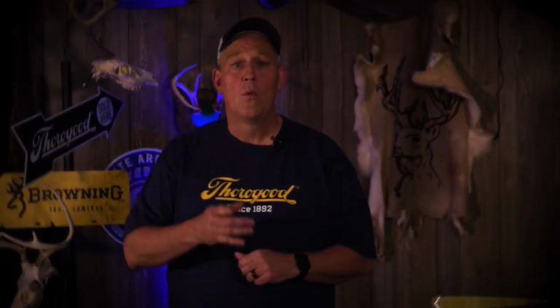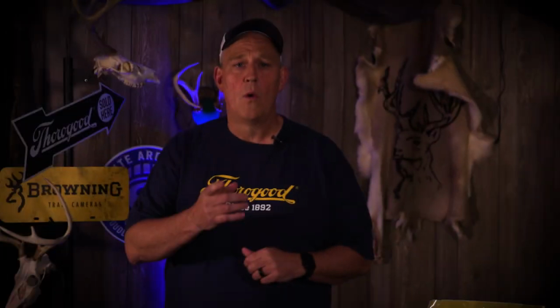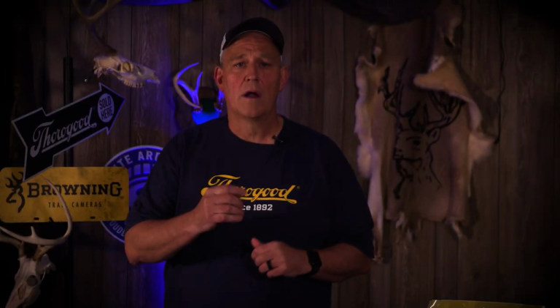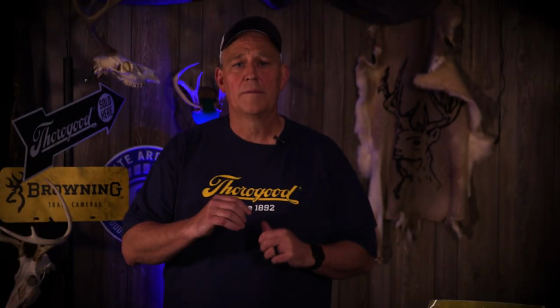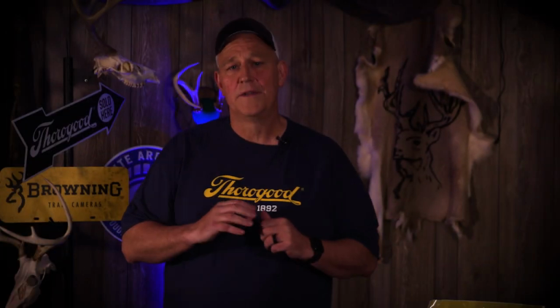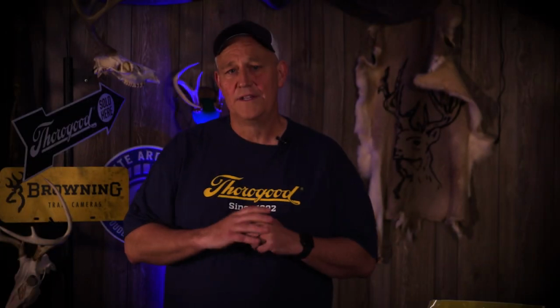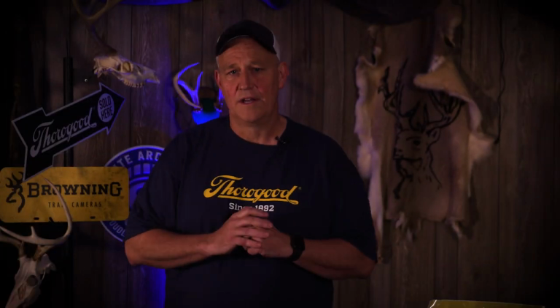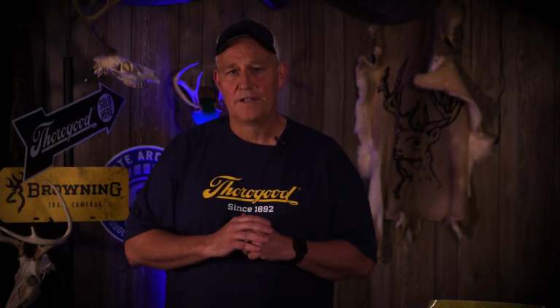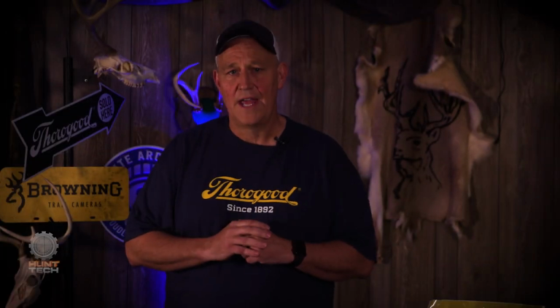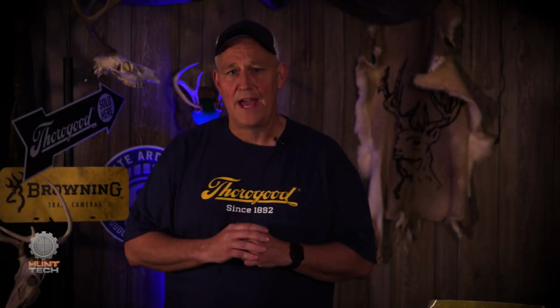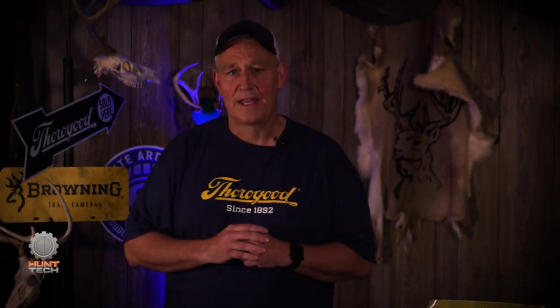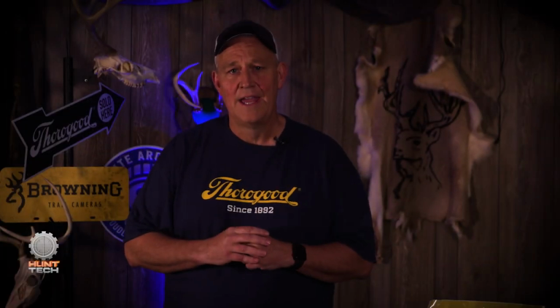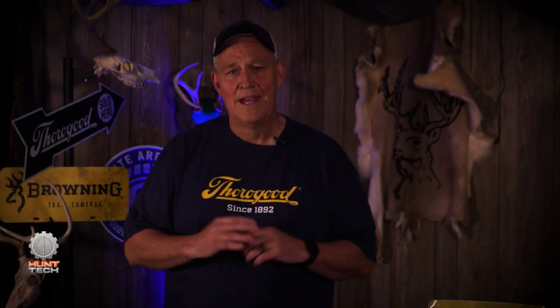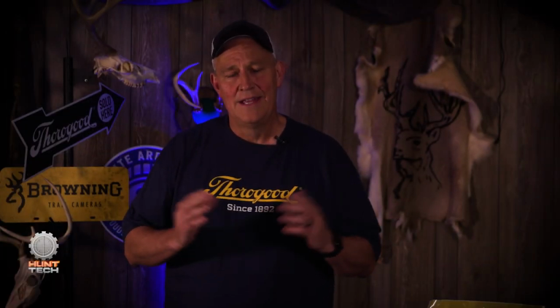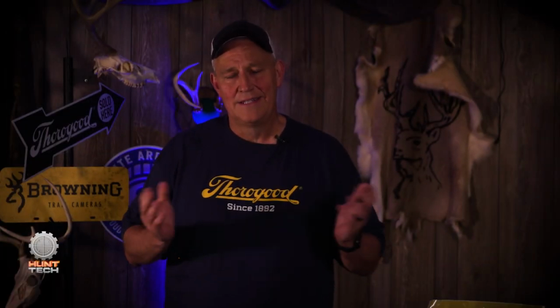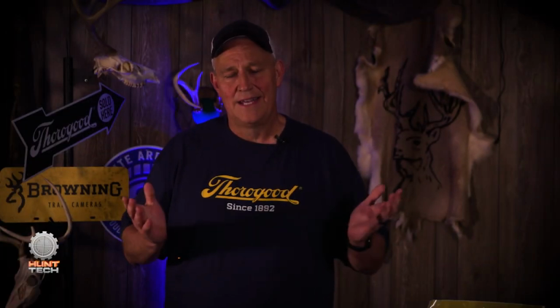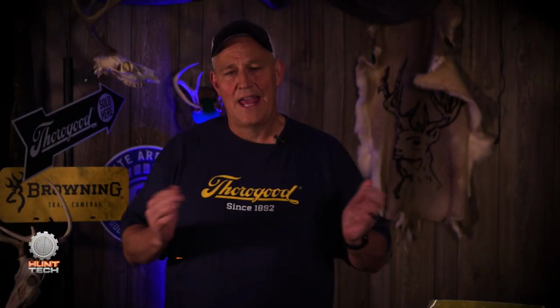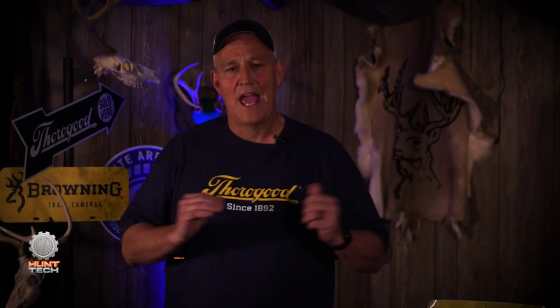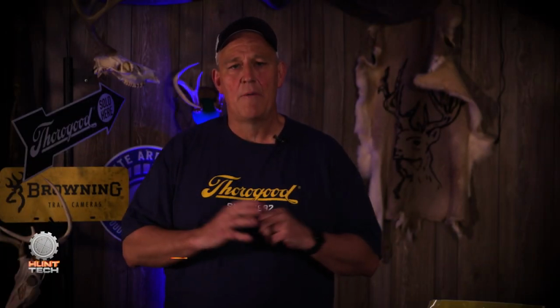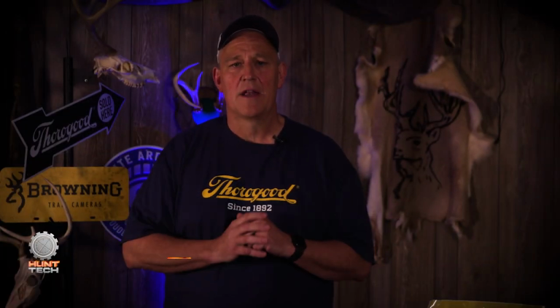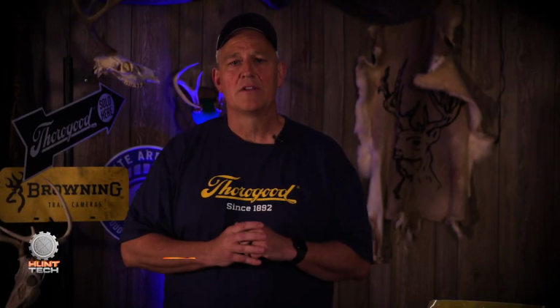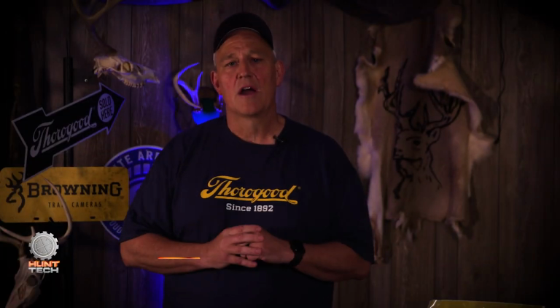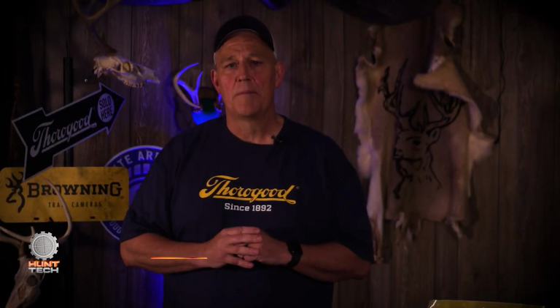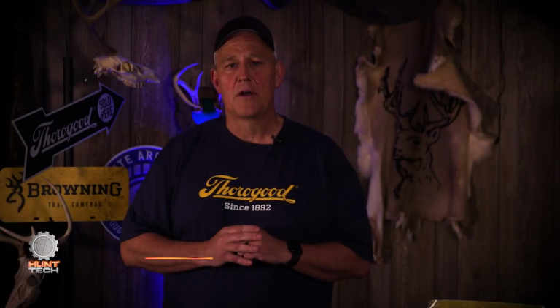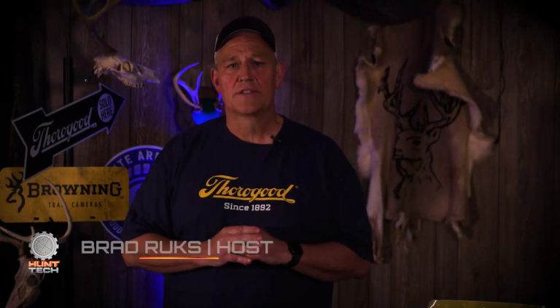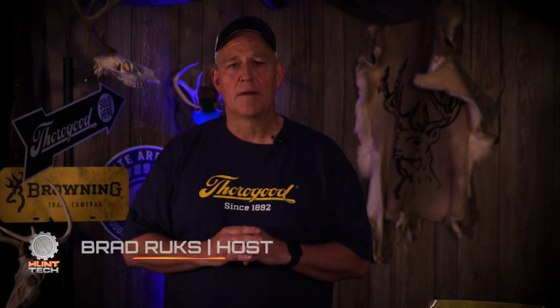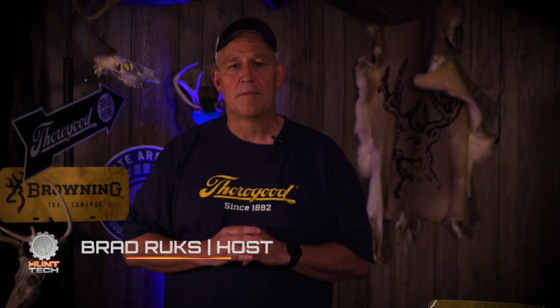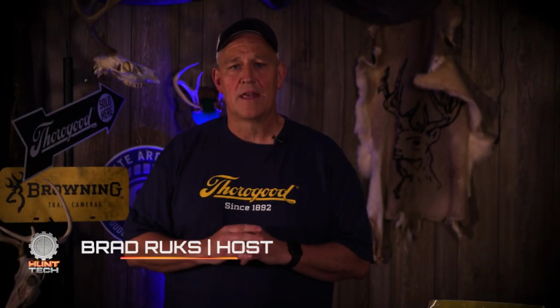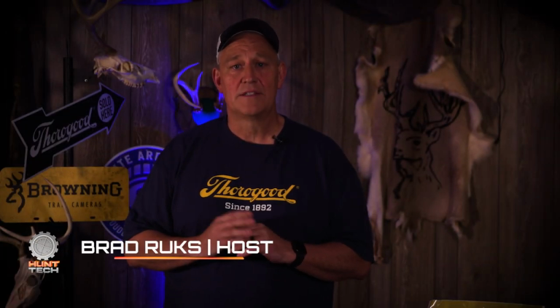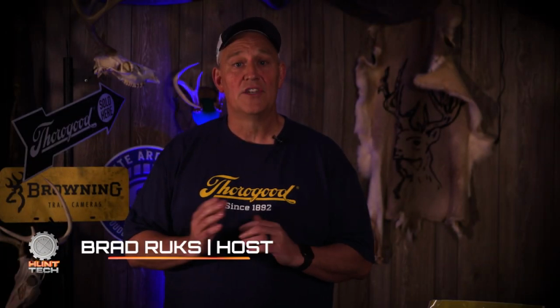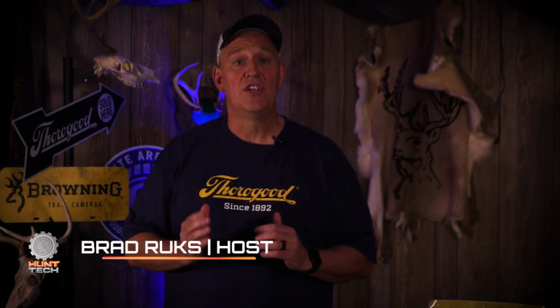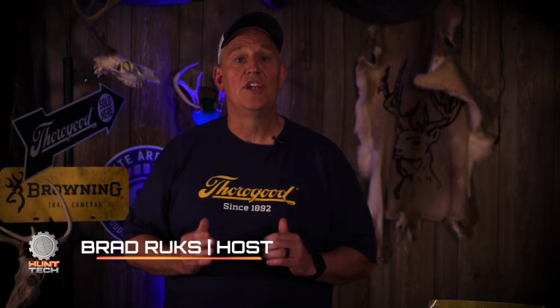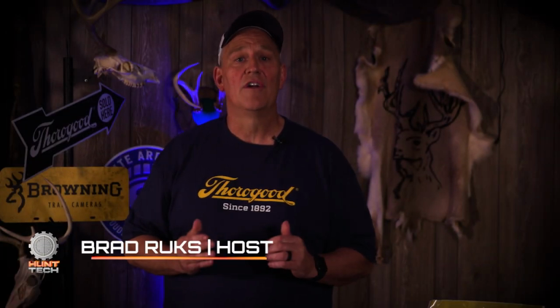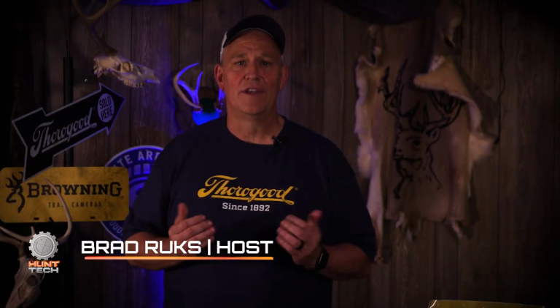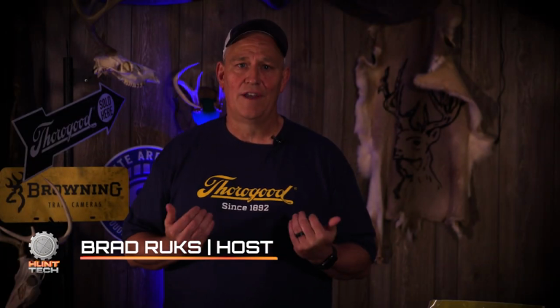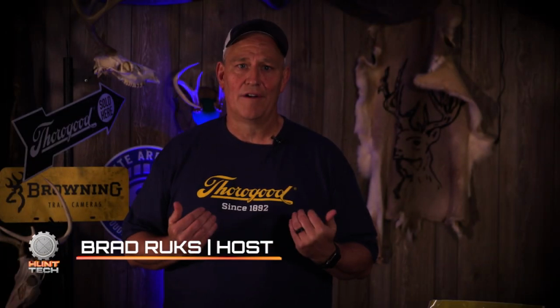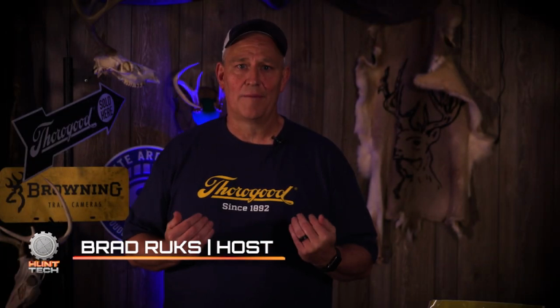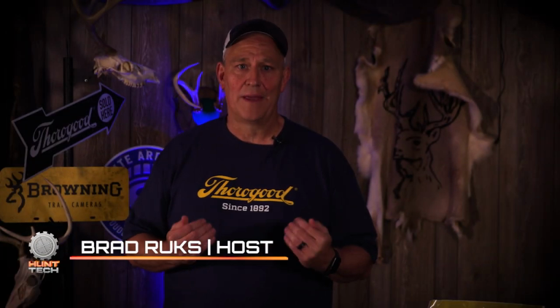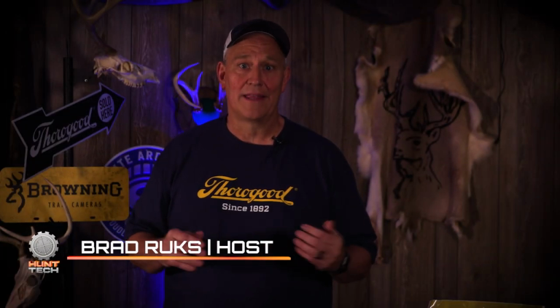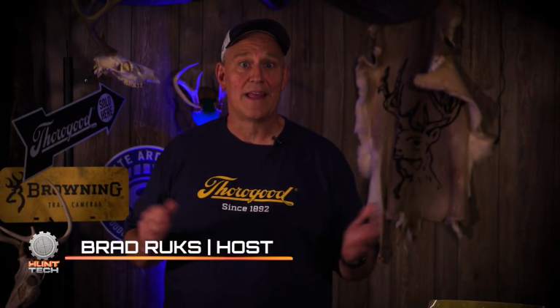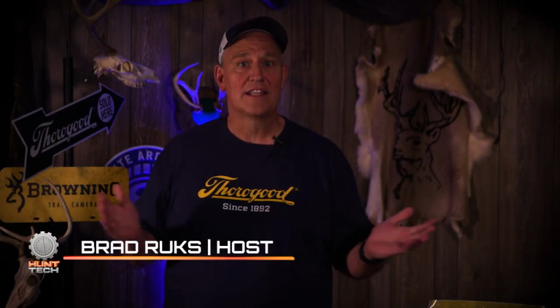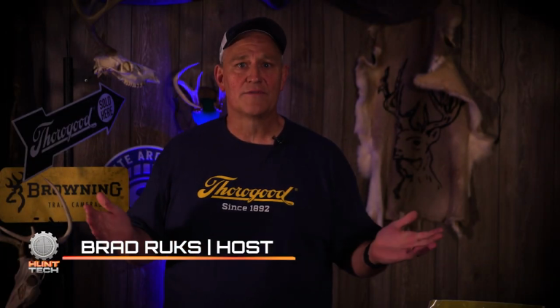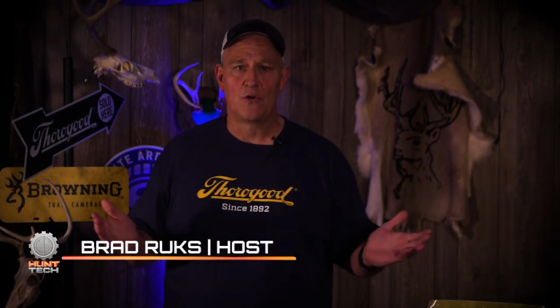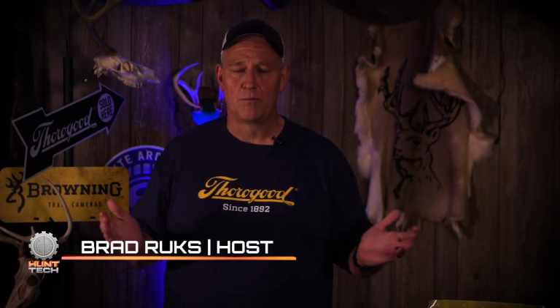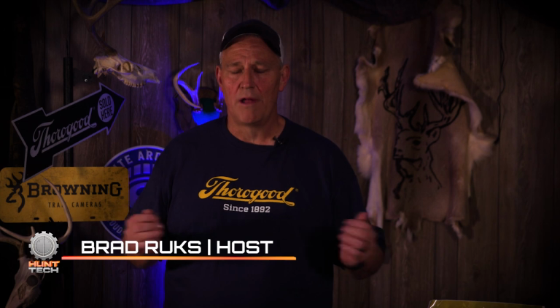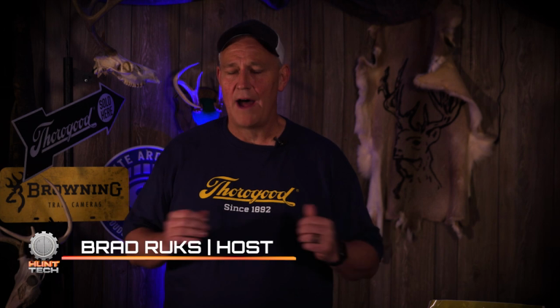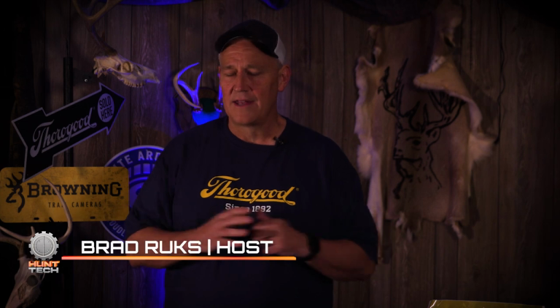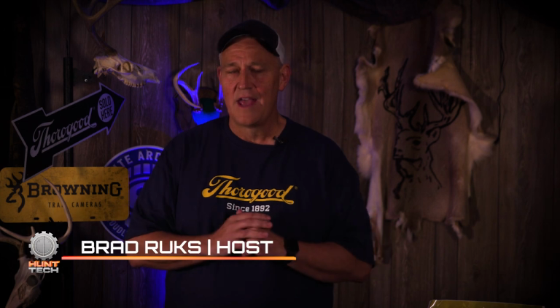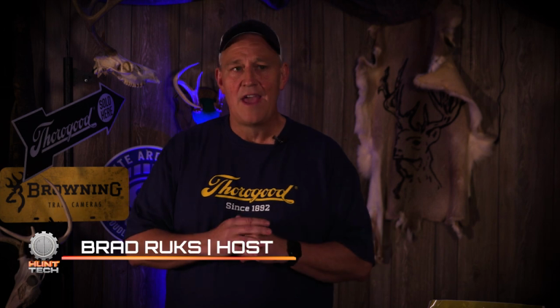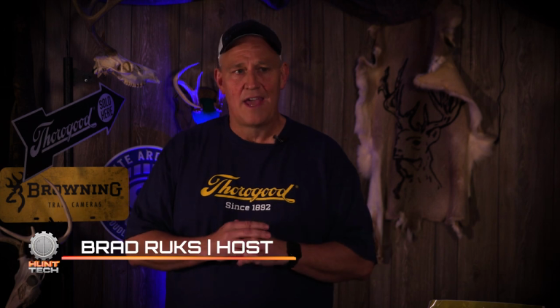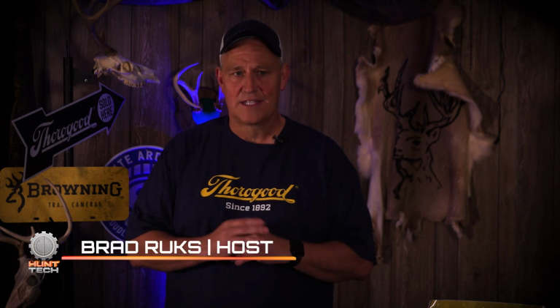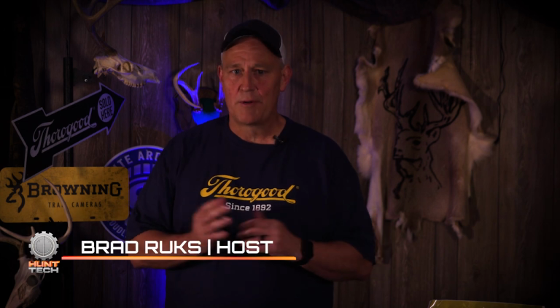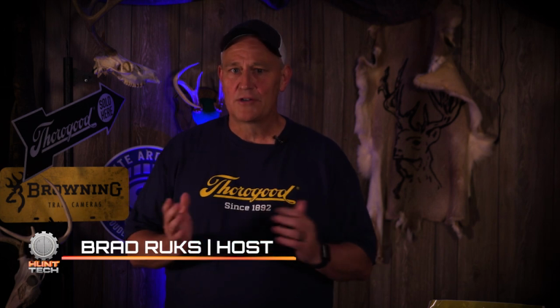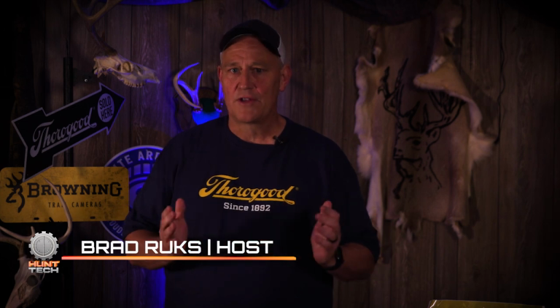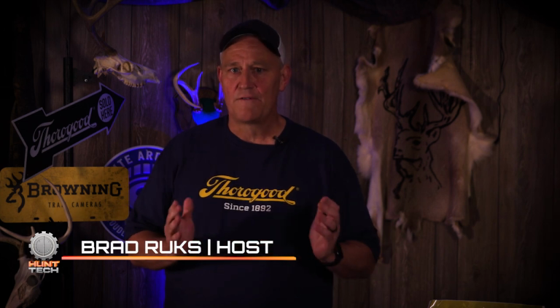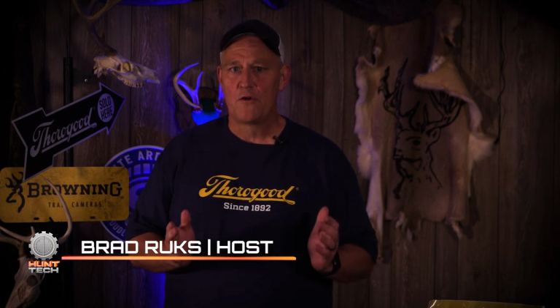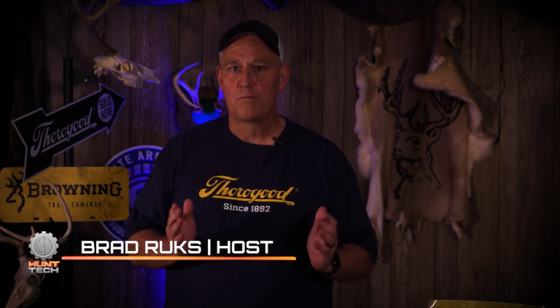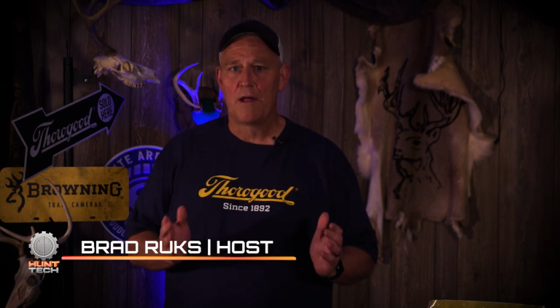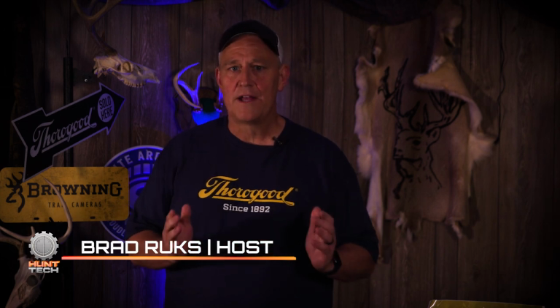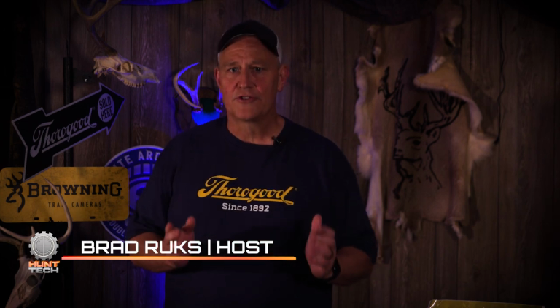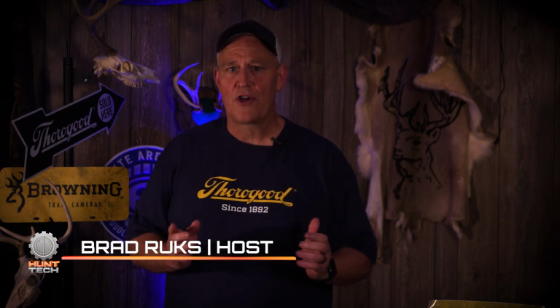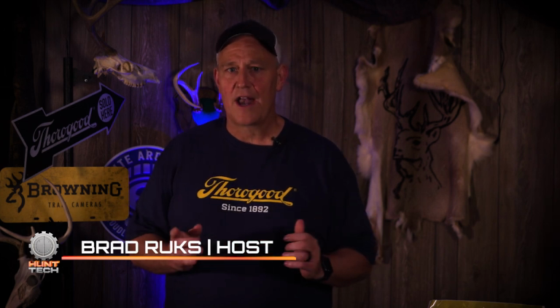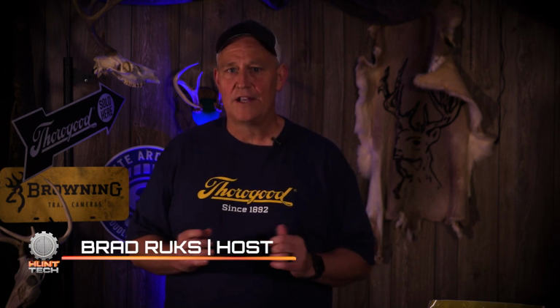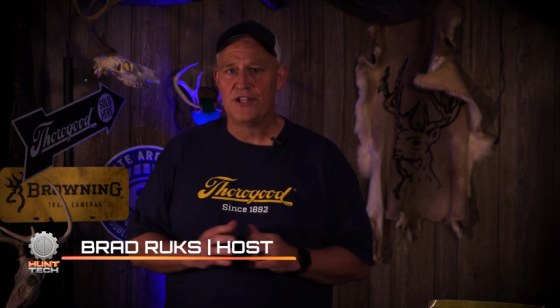Welcome to Deer Tech. Today I want to talk about something that's near and dear to me, and that's food plots — especially food plot strategy.